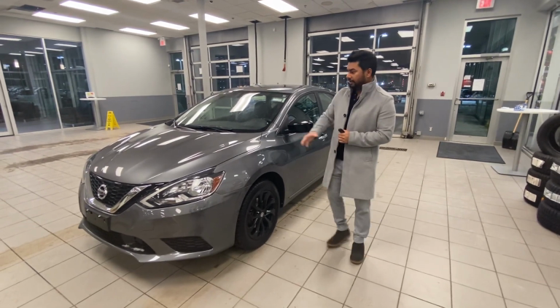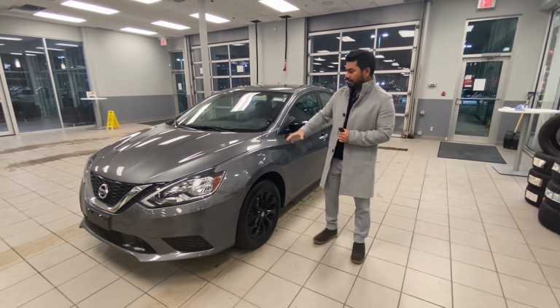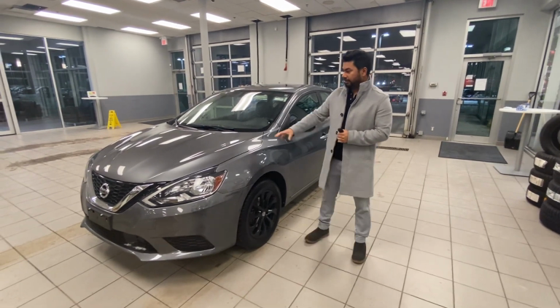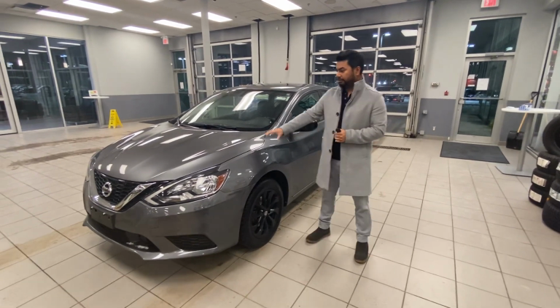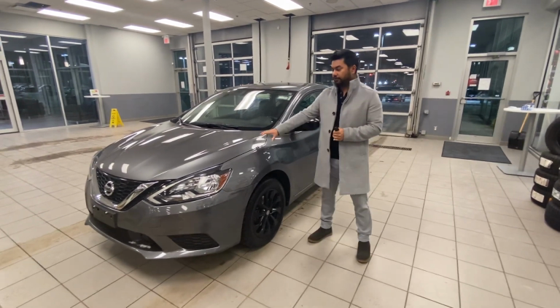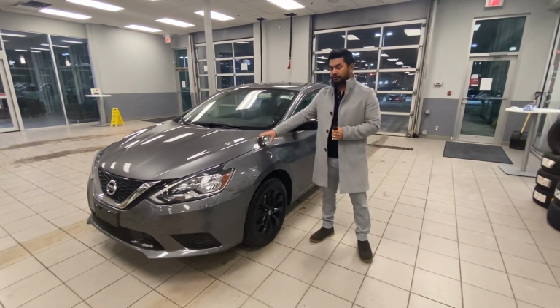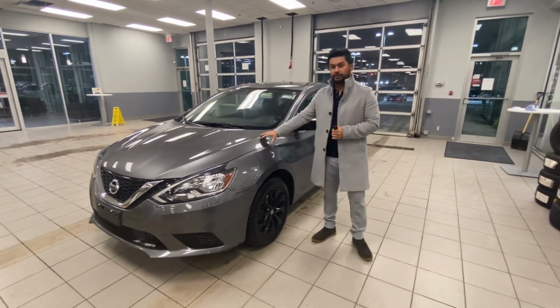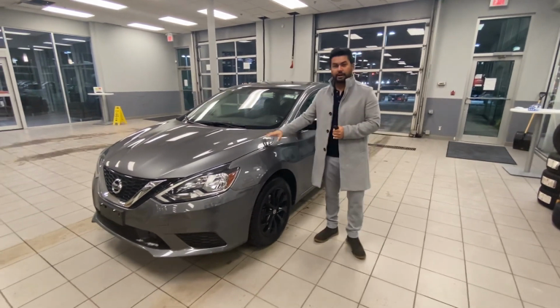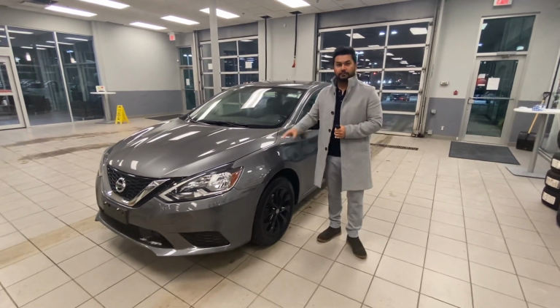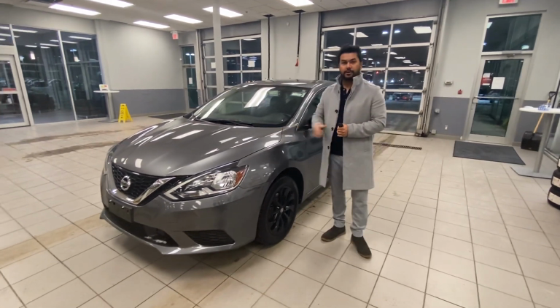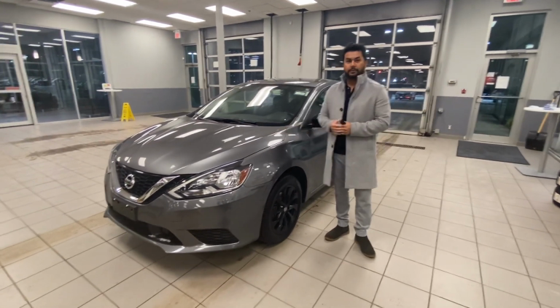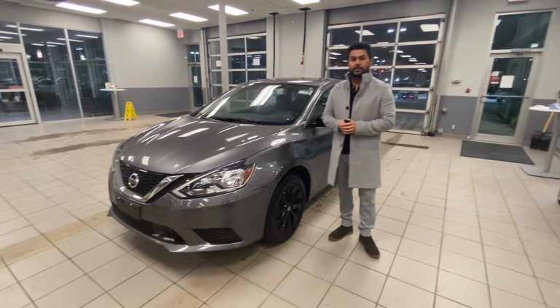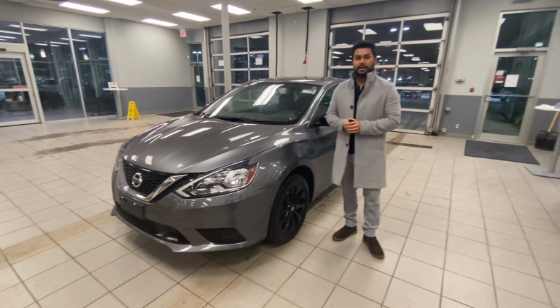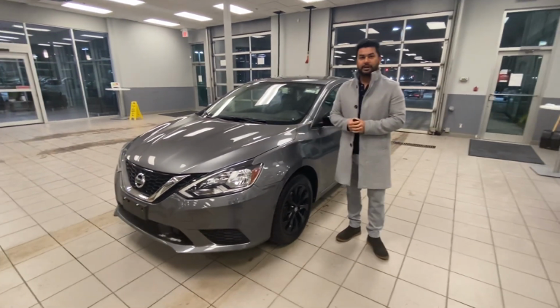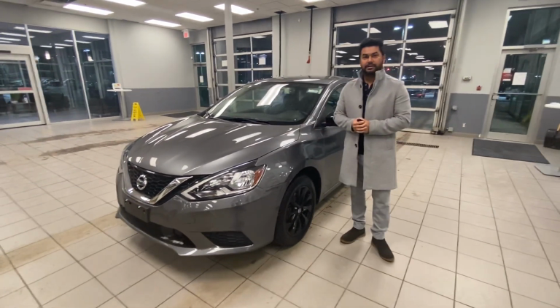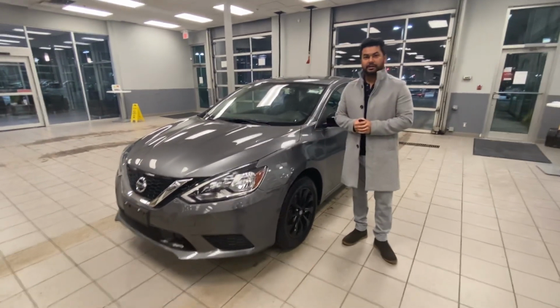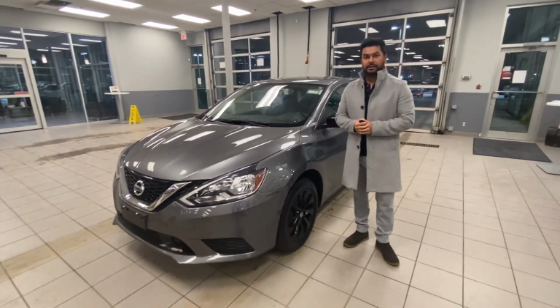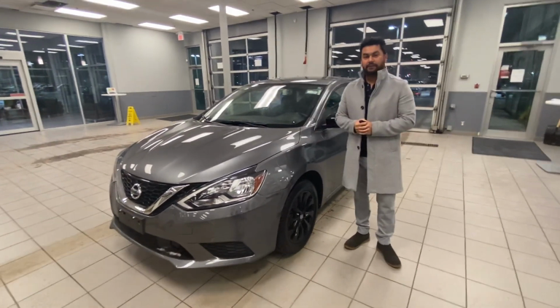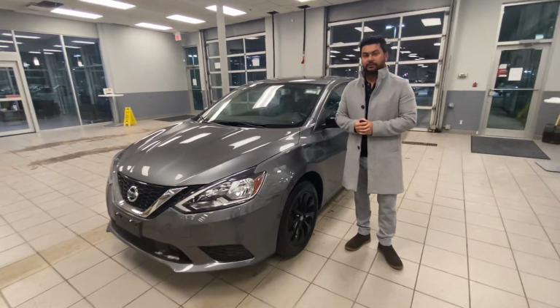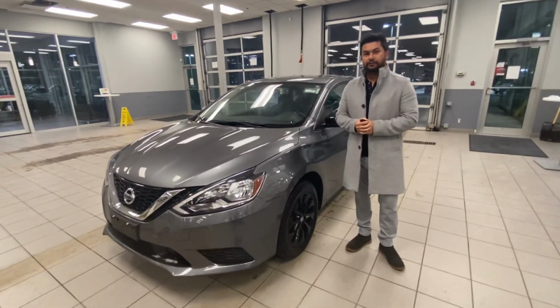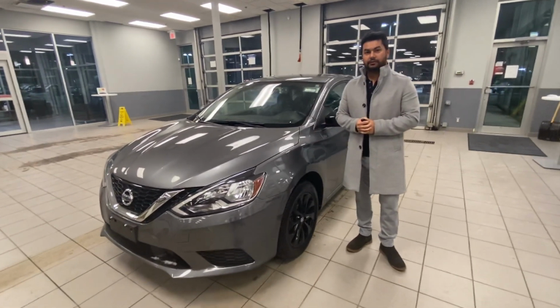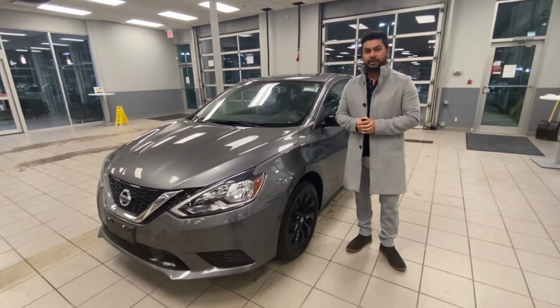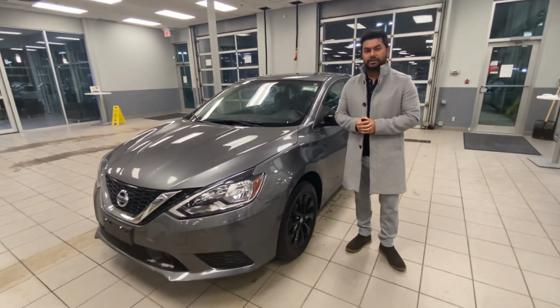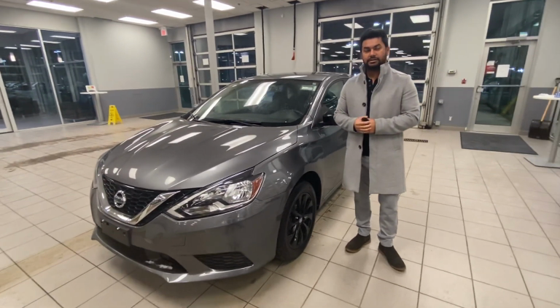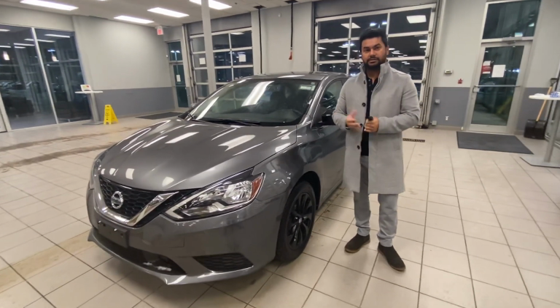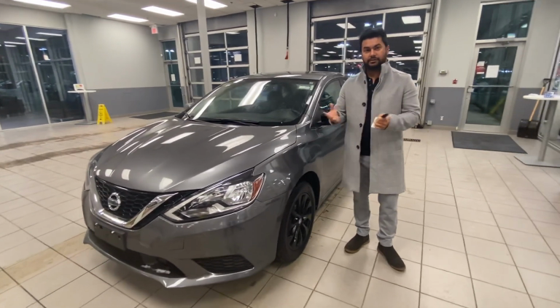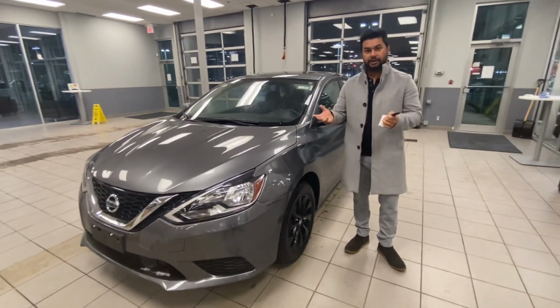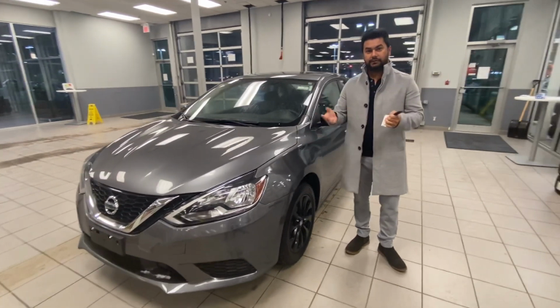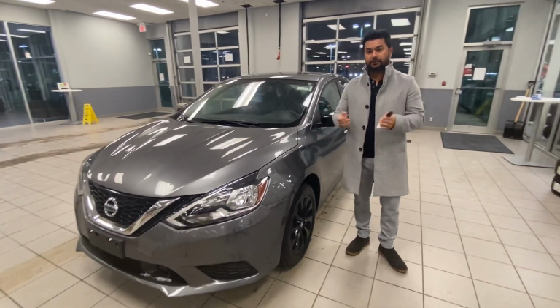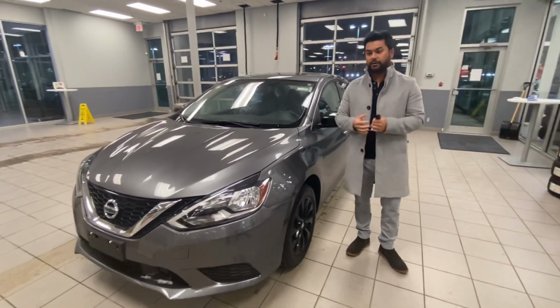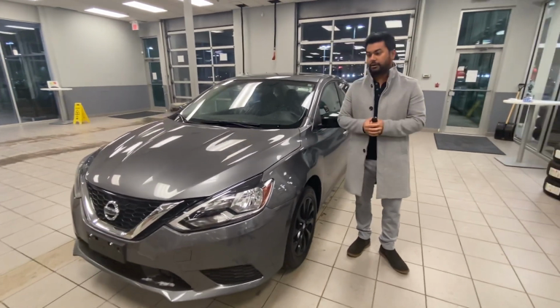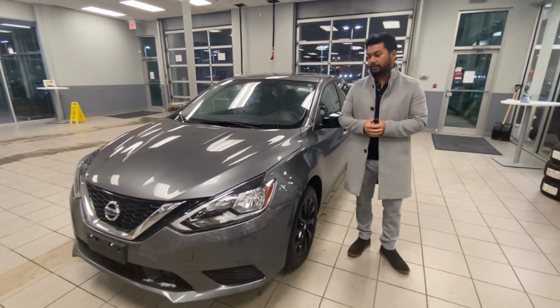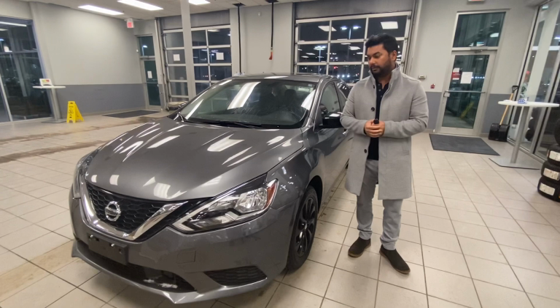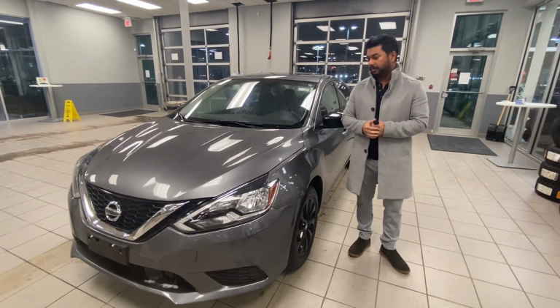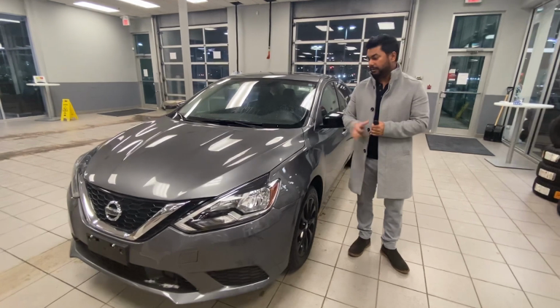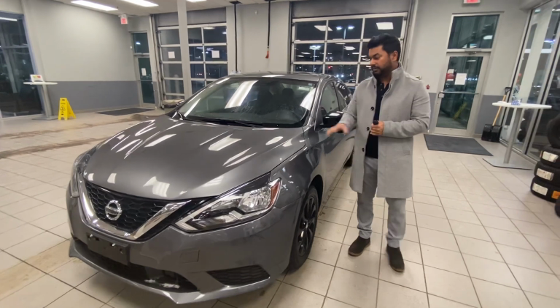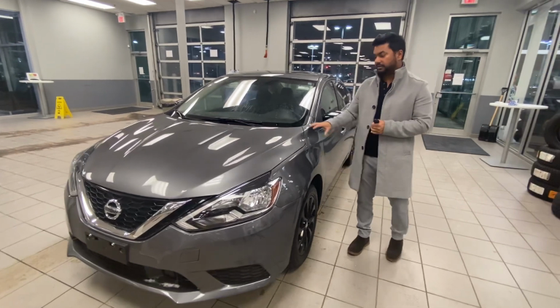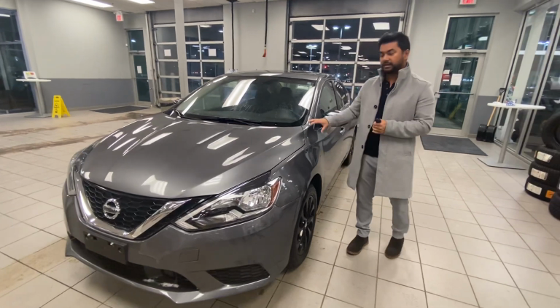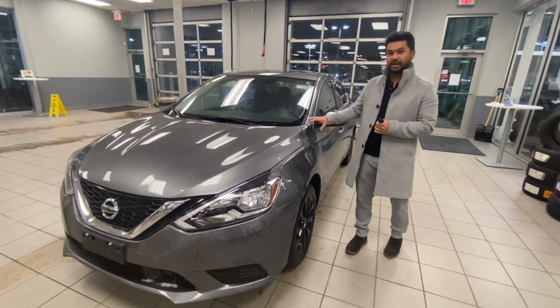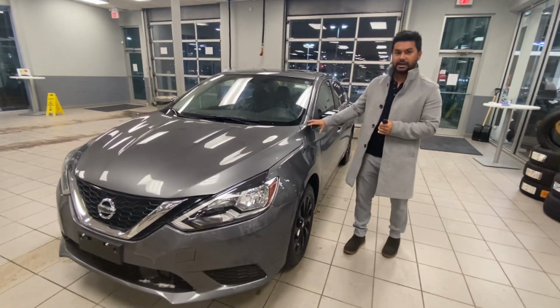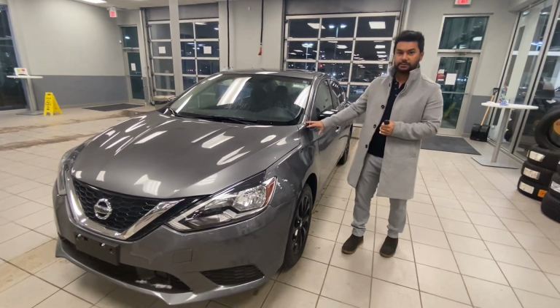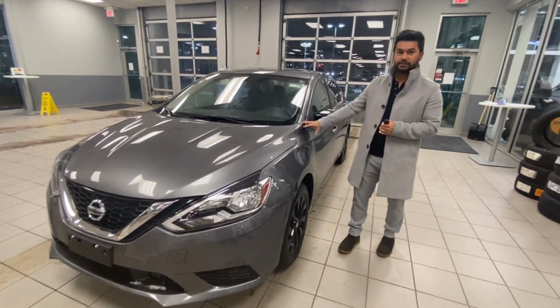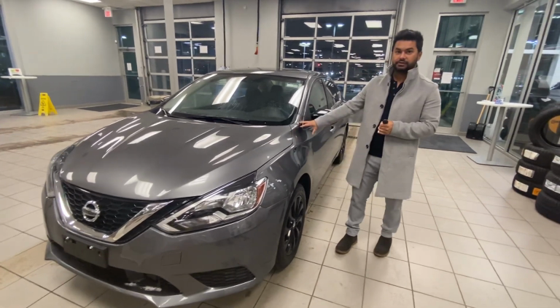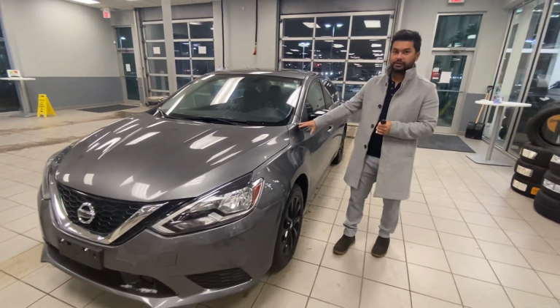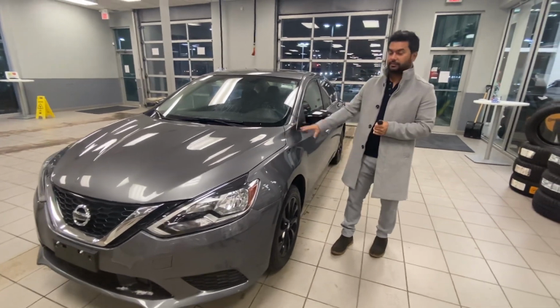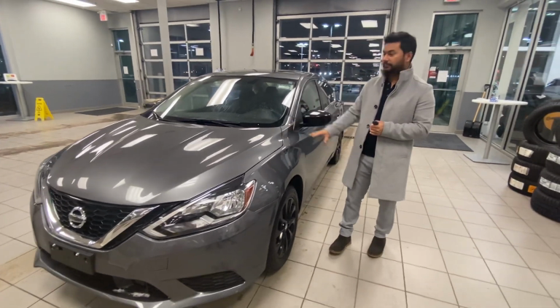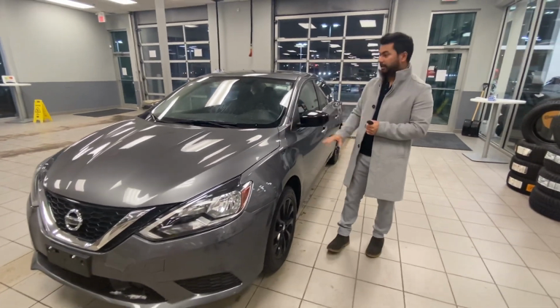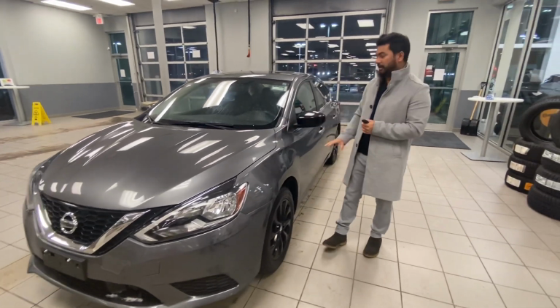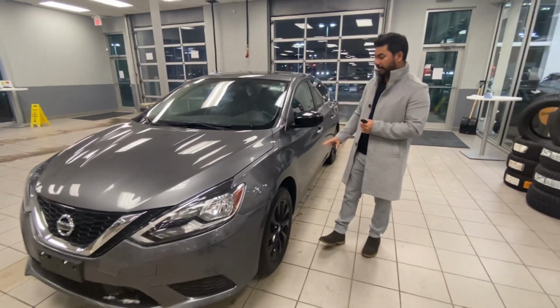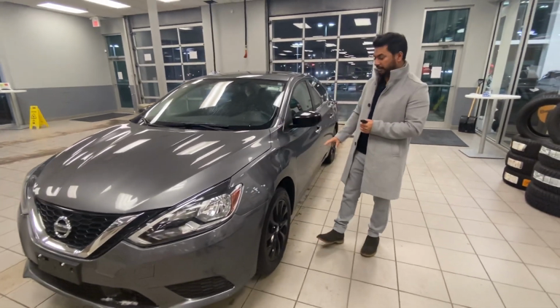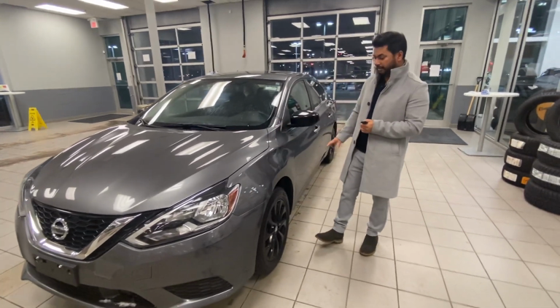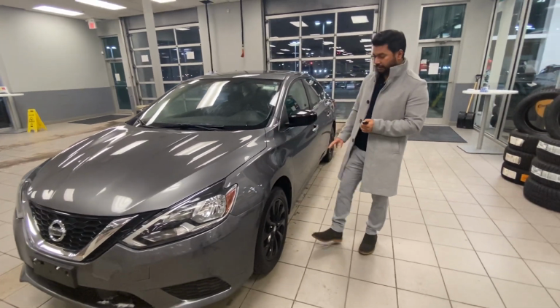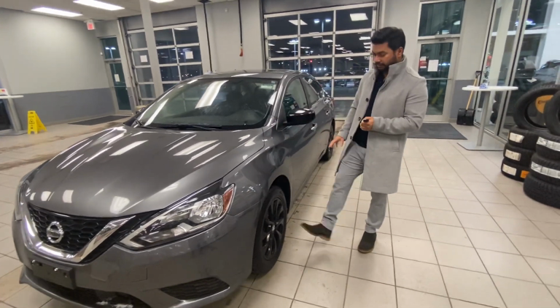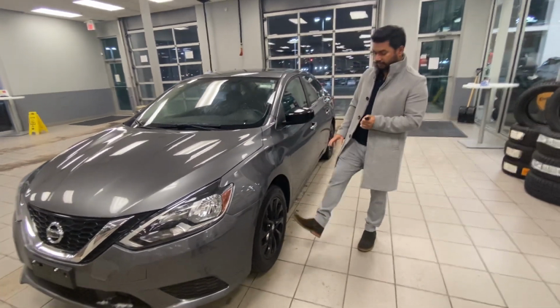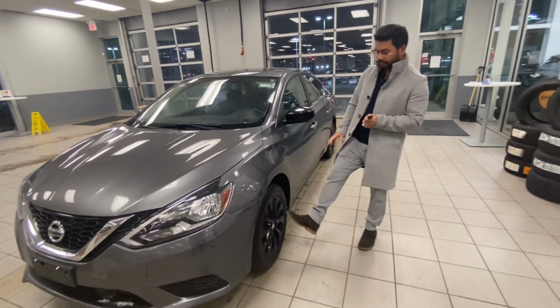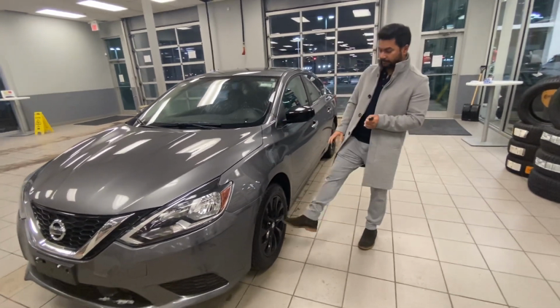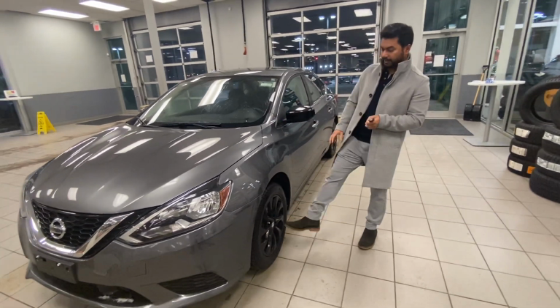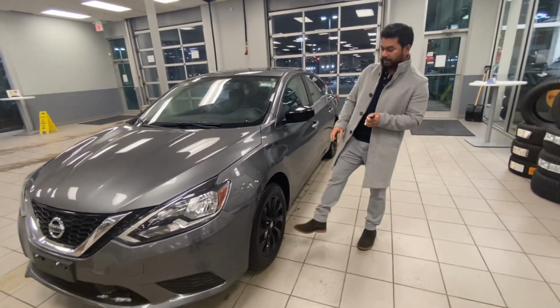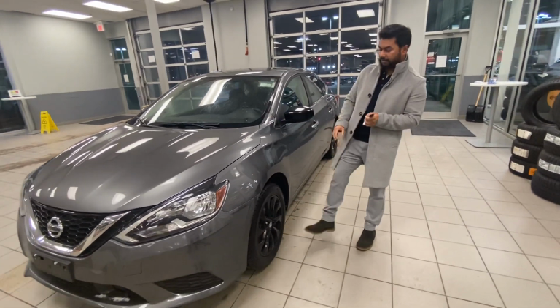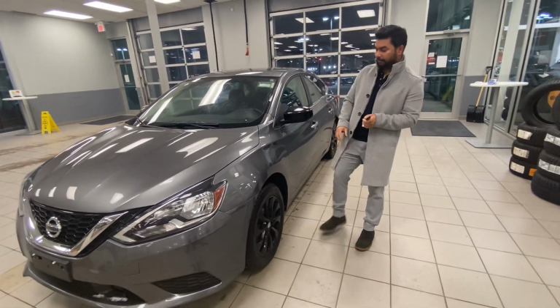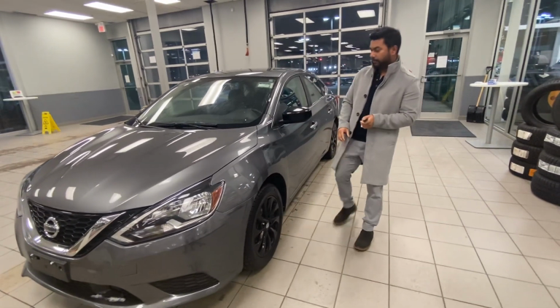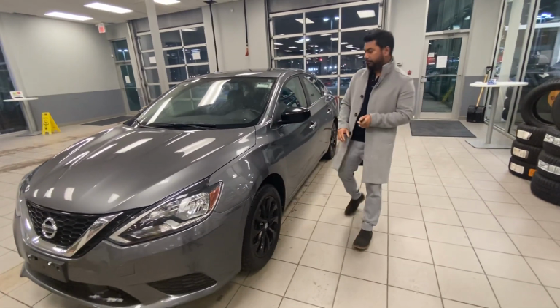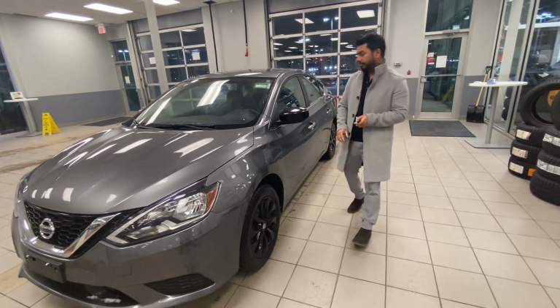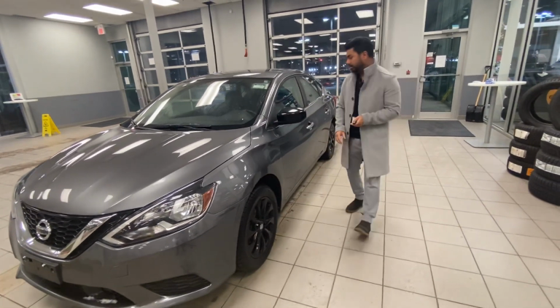Under the hood you have a 1.8 liter 4-cylinder engine, so great fuel economy. This is the SR Midnight trim, you get the black low in the middle.